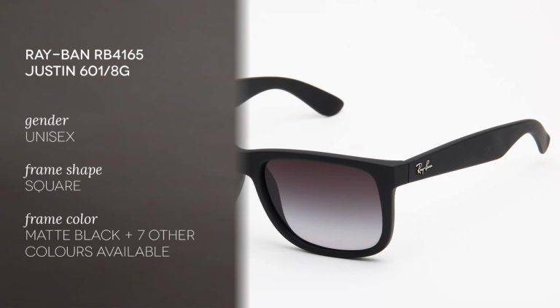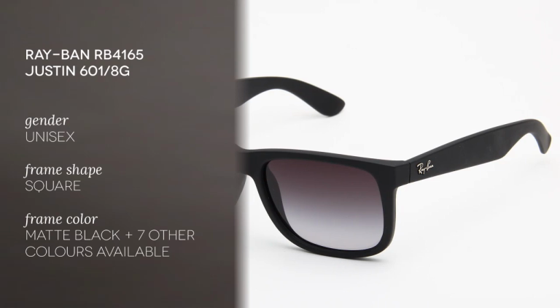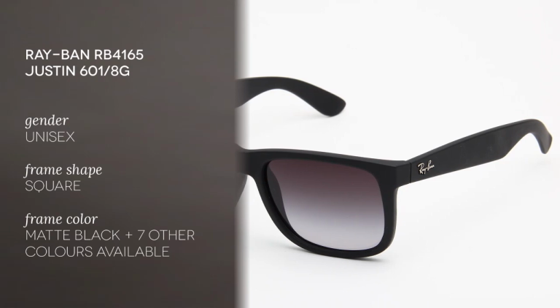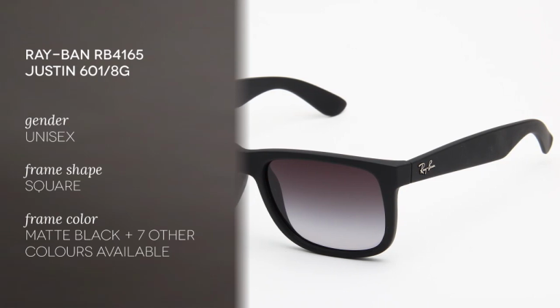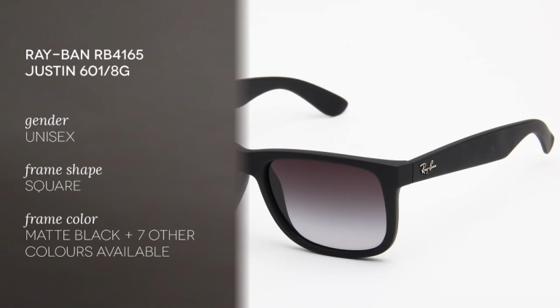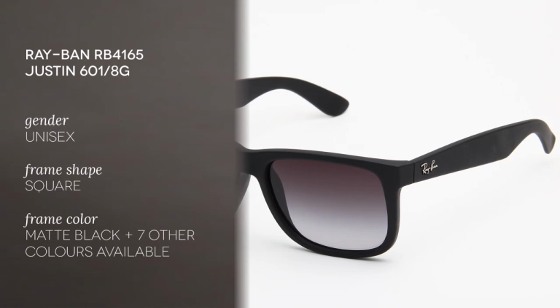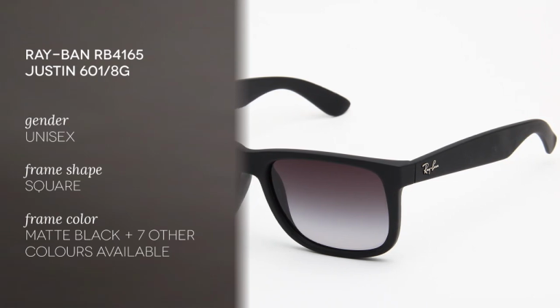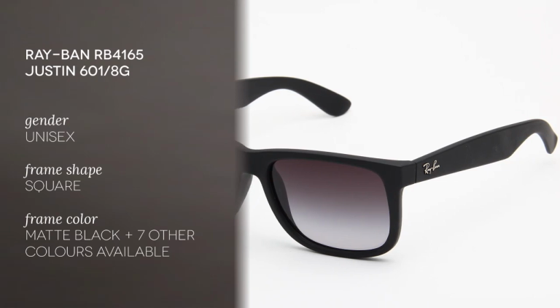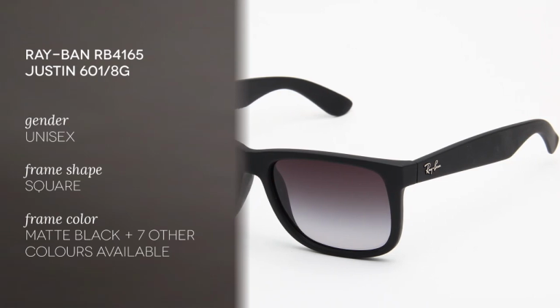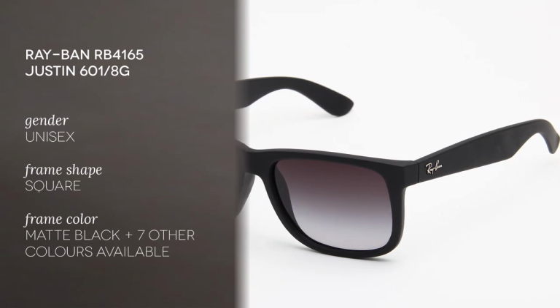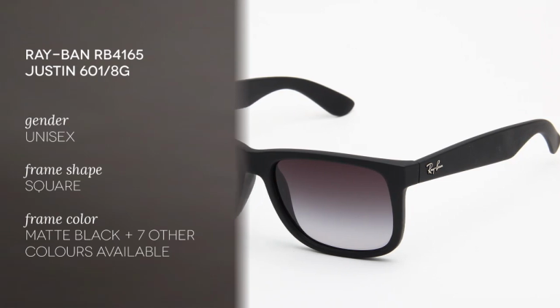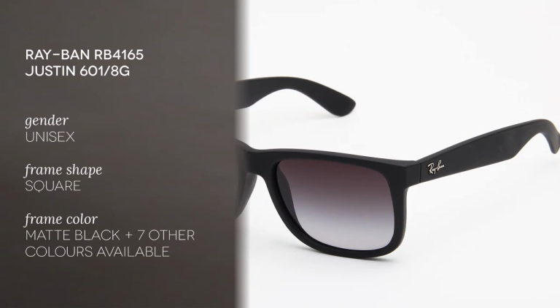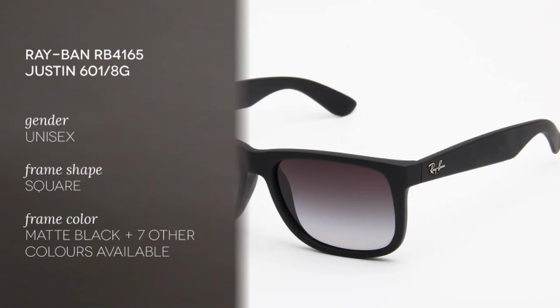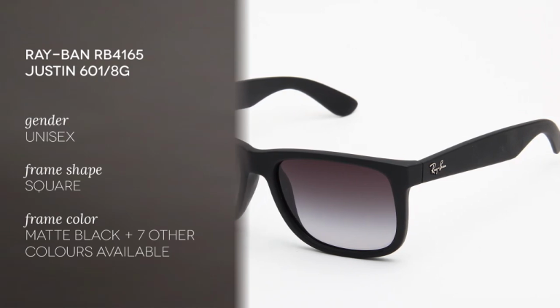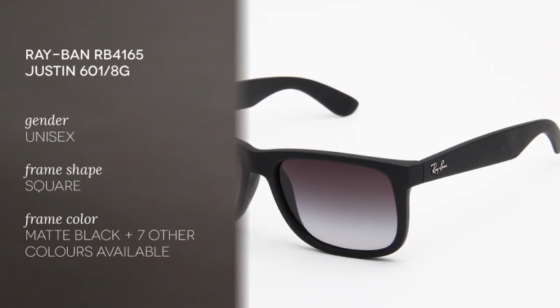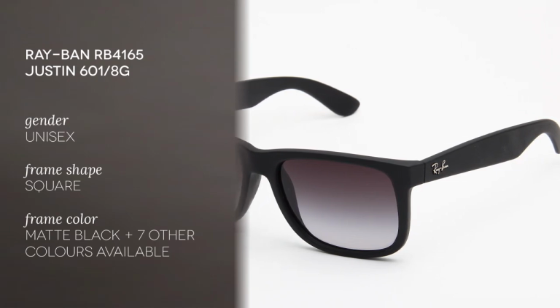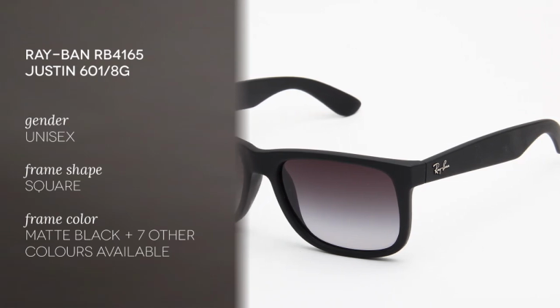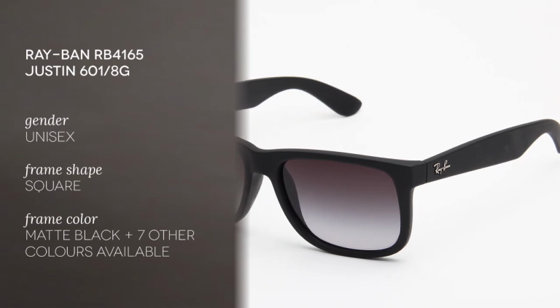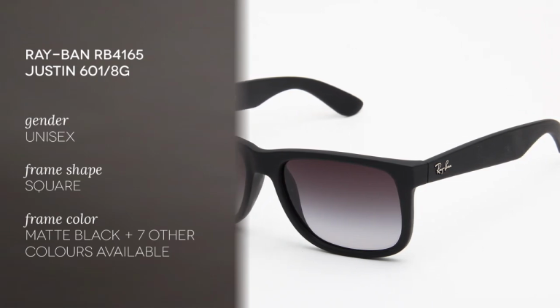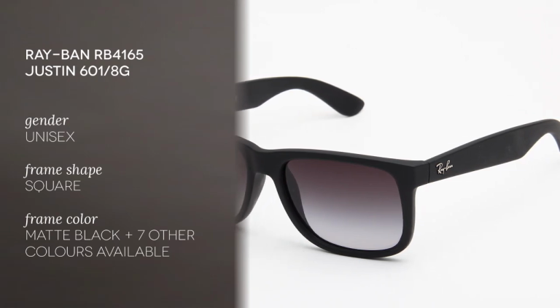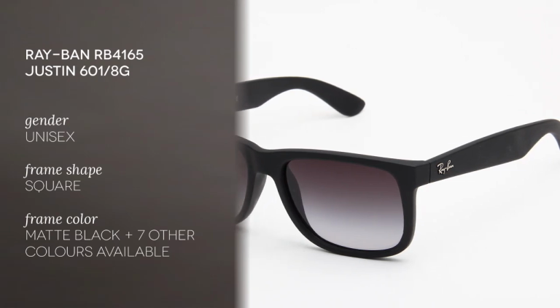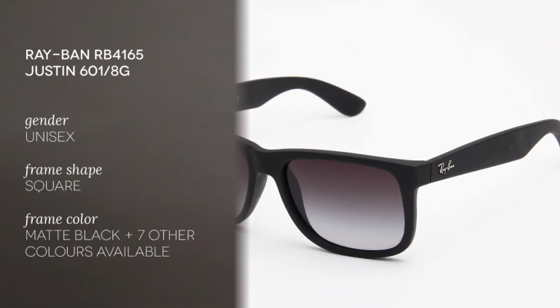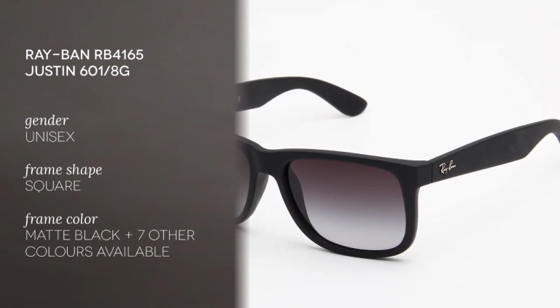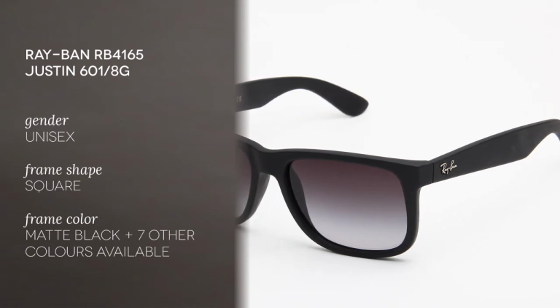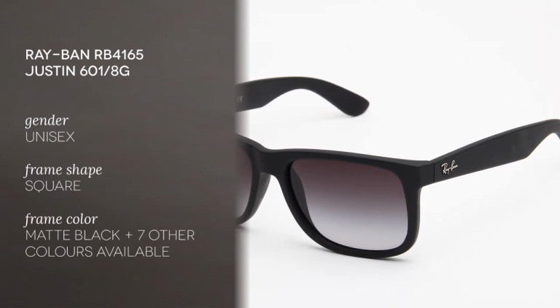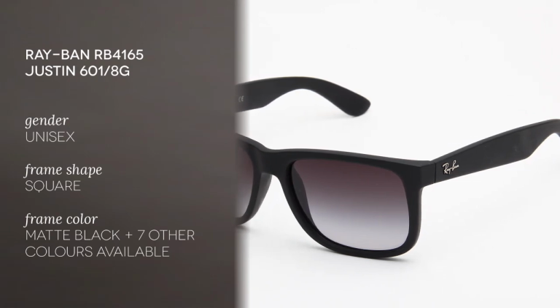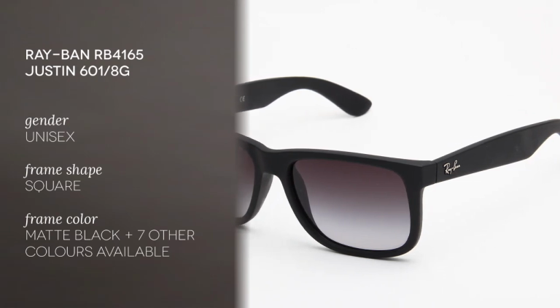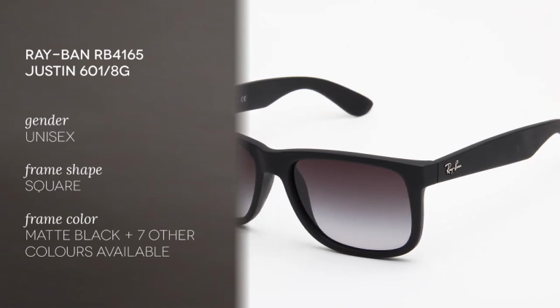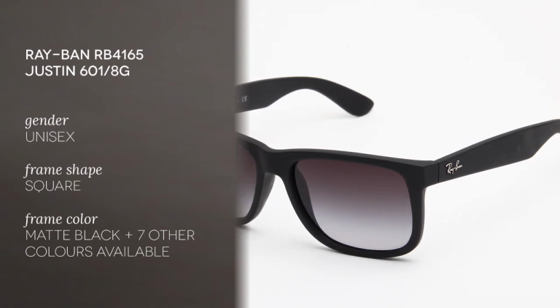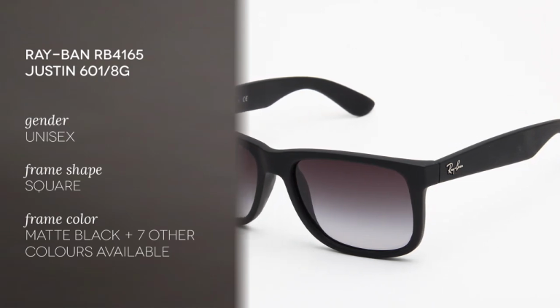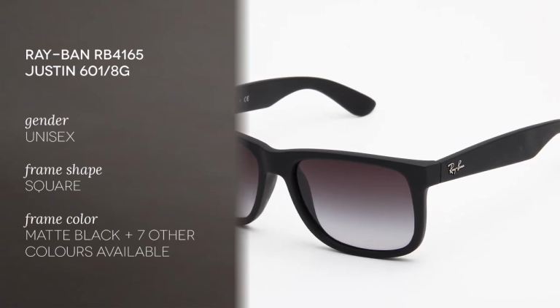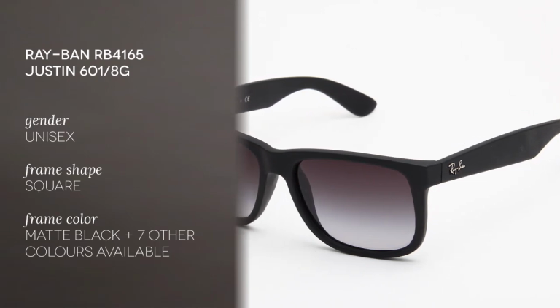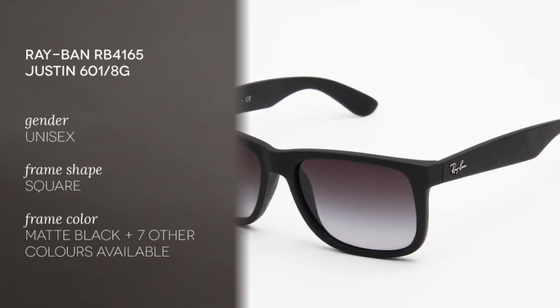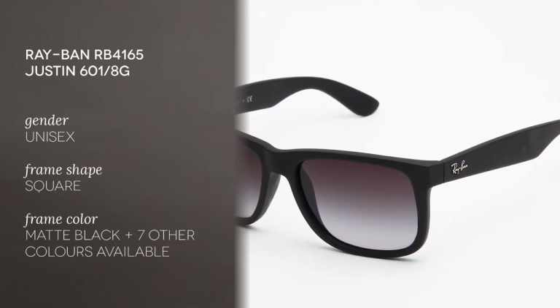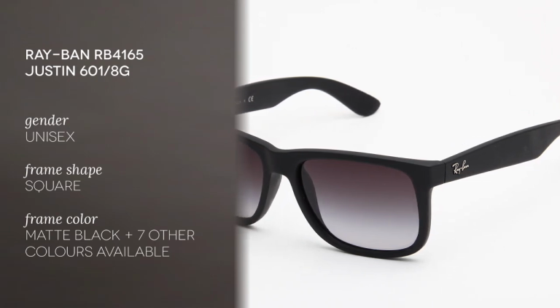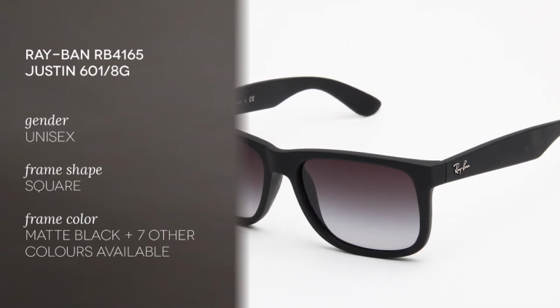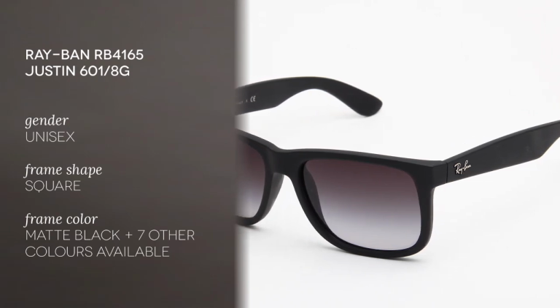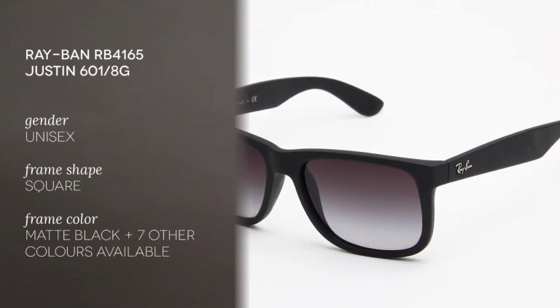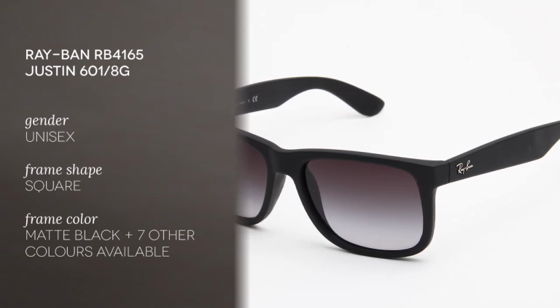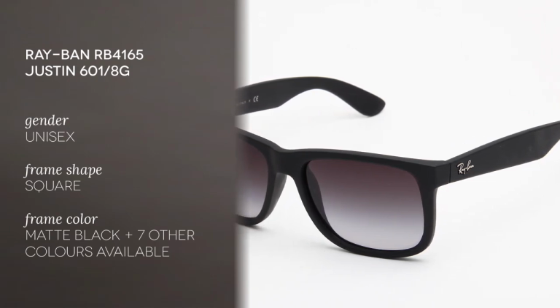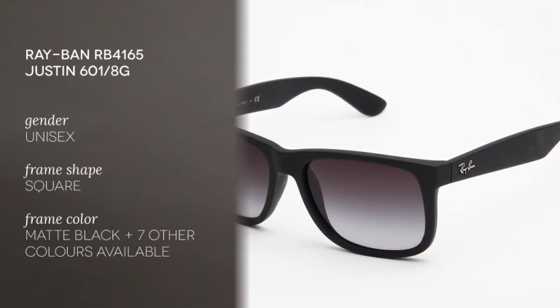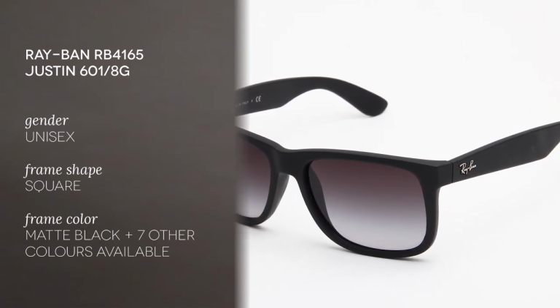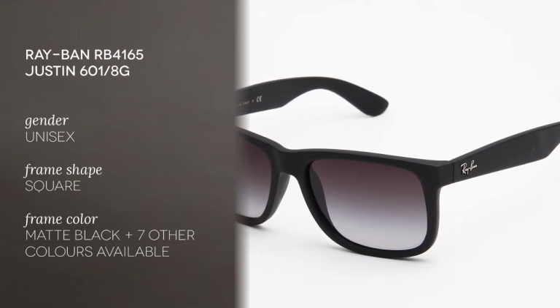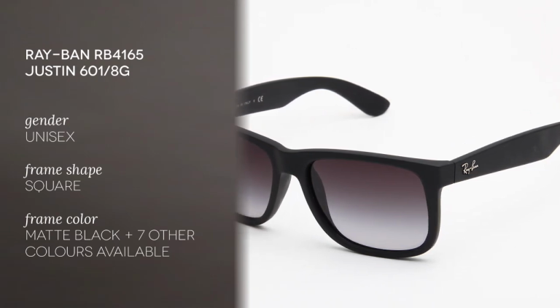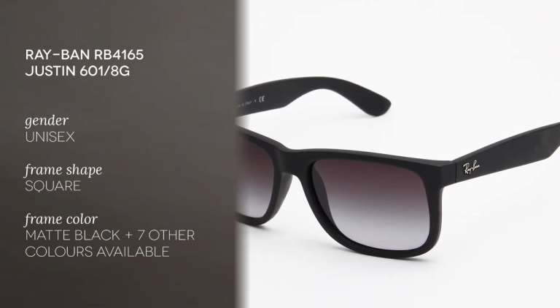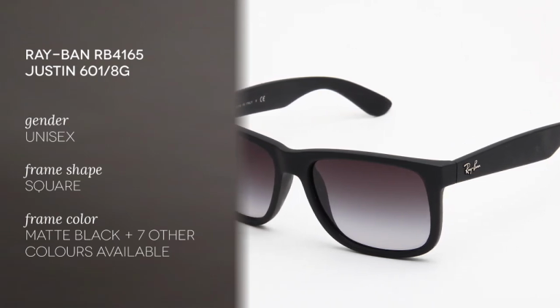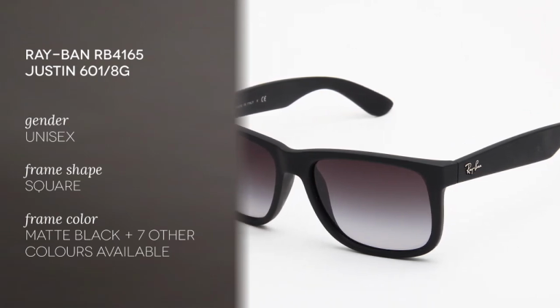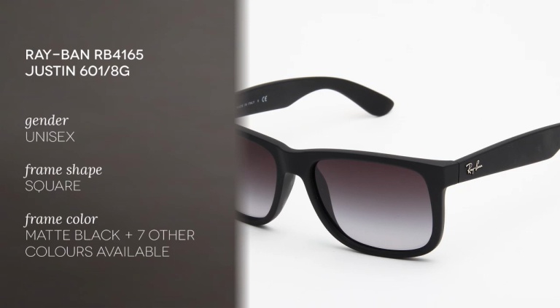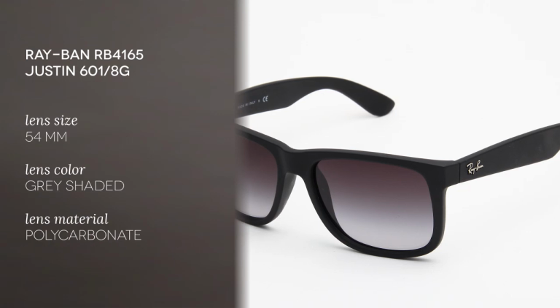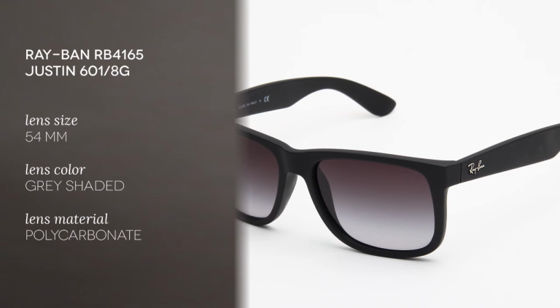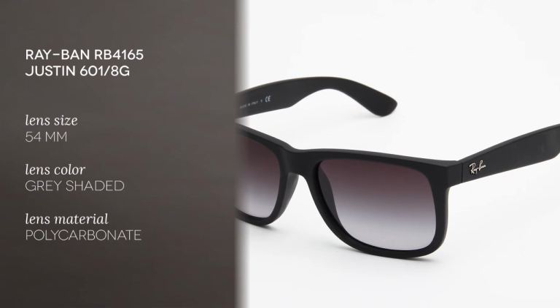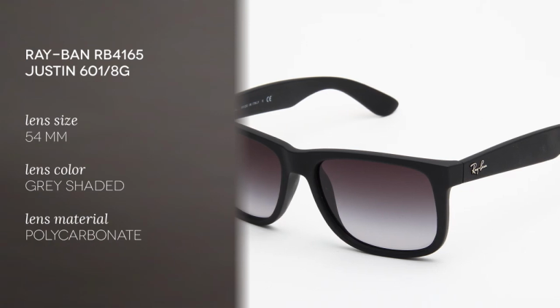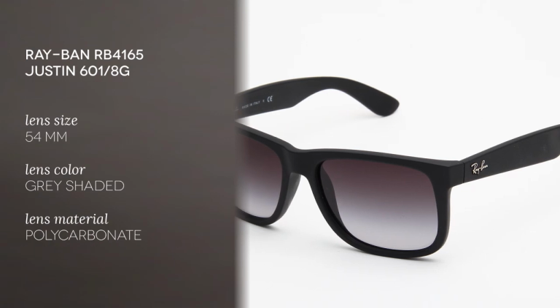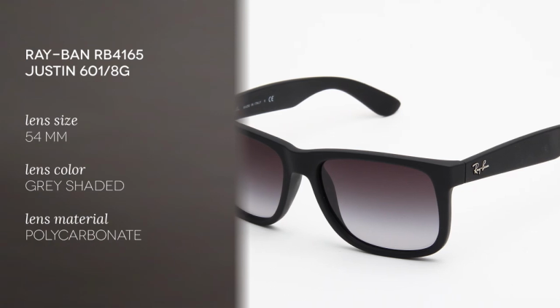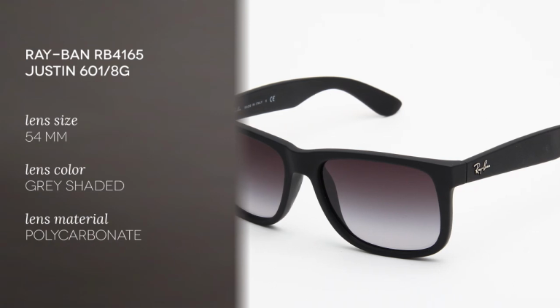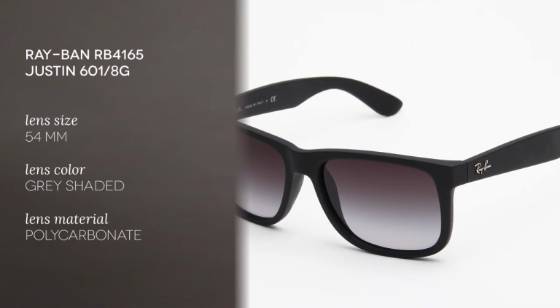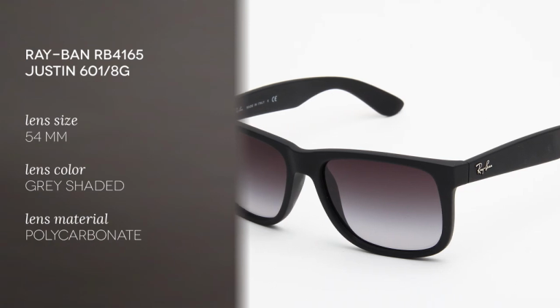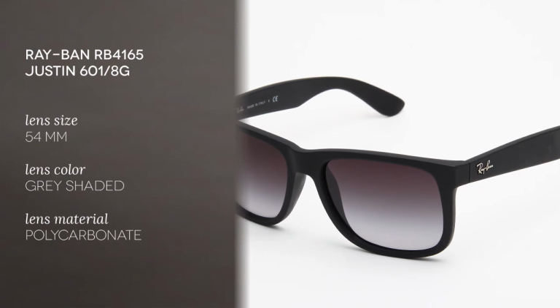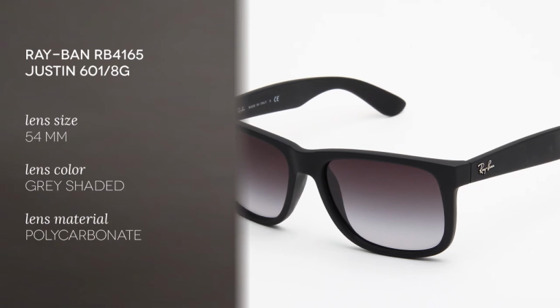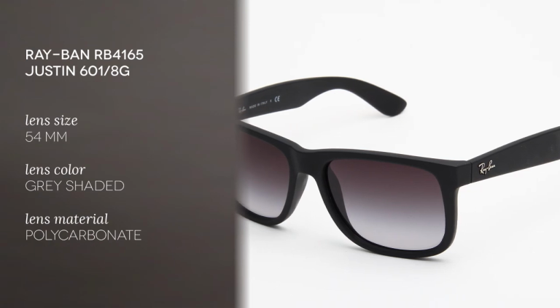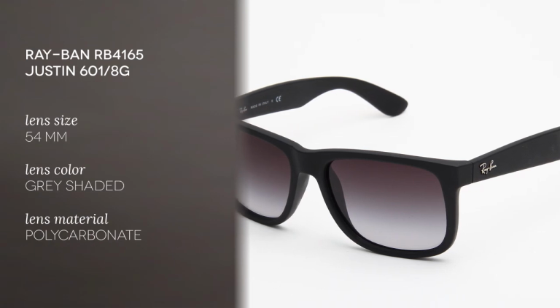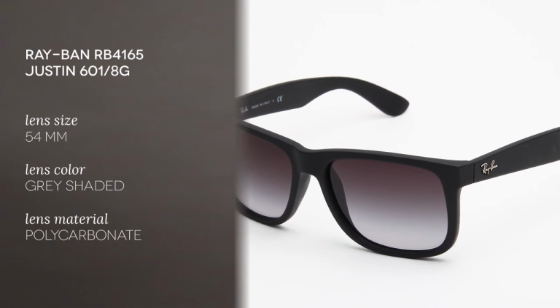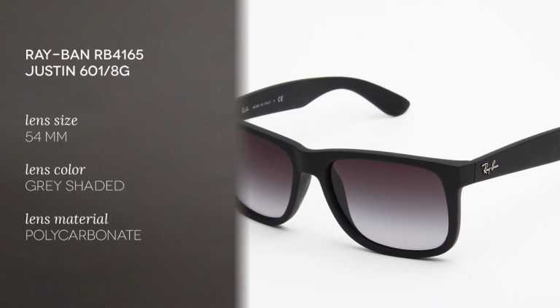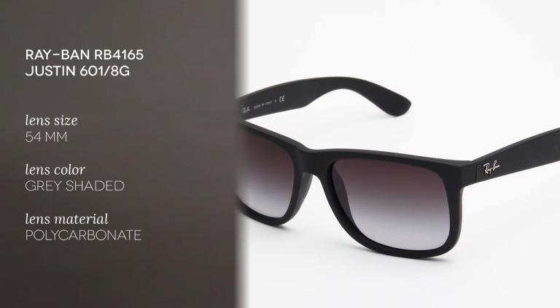This is a full rim frame with a square shape, very good for square and round face shapes.